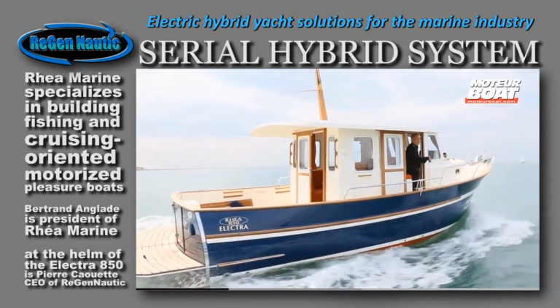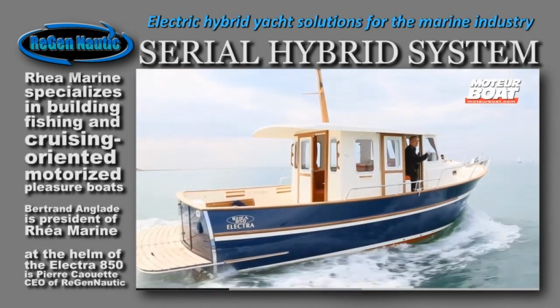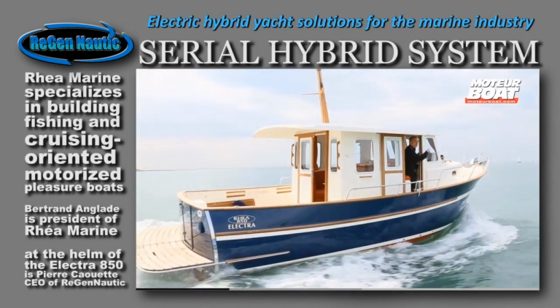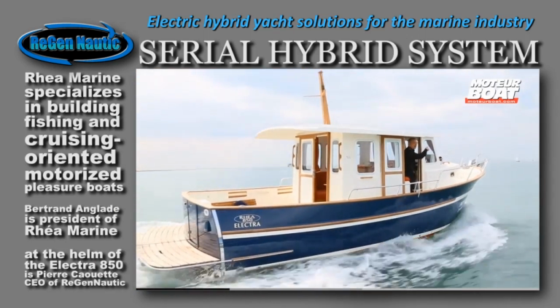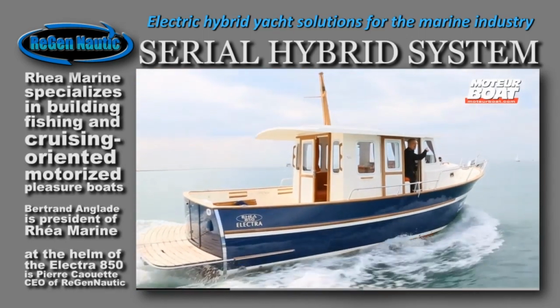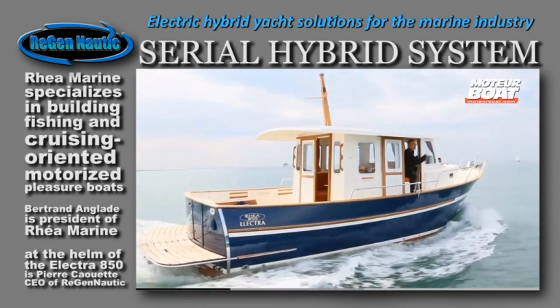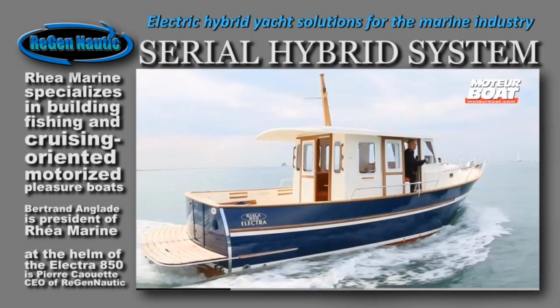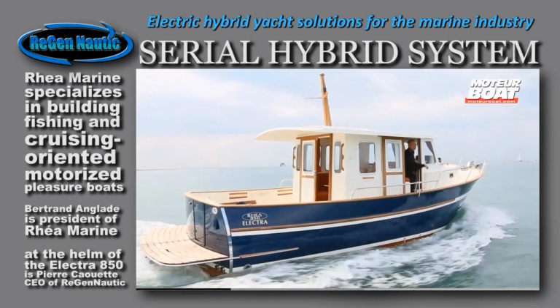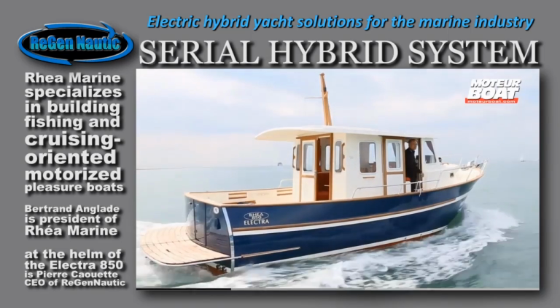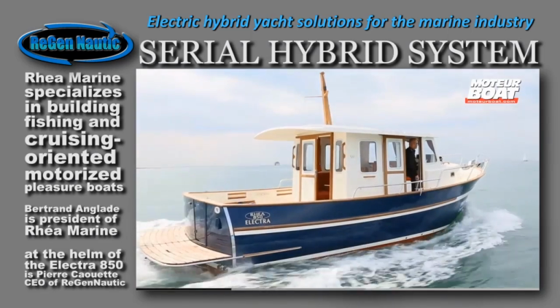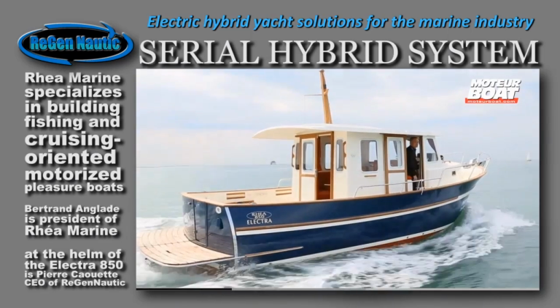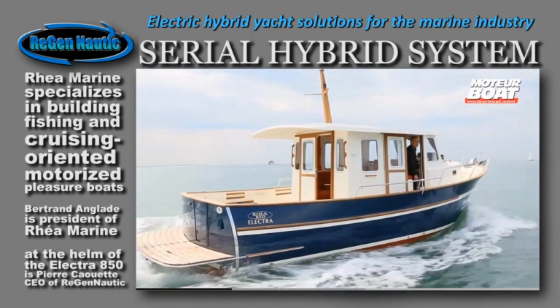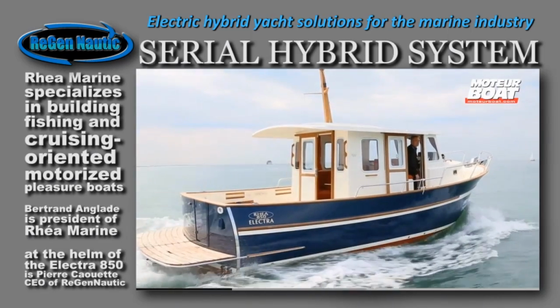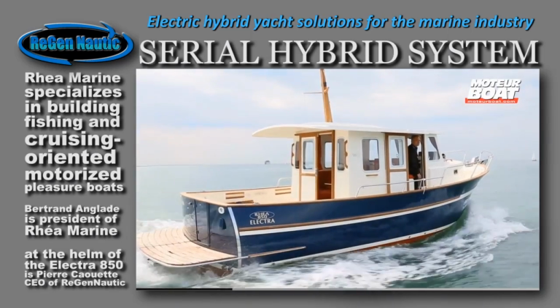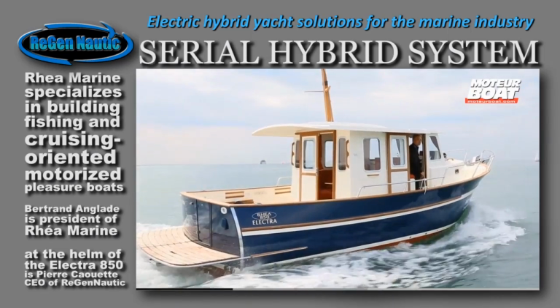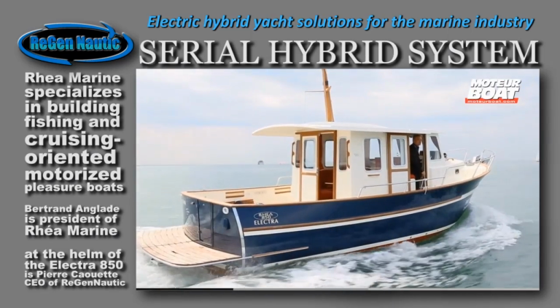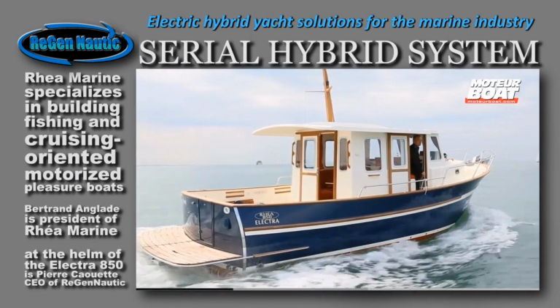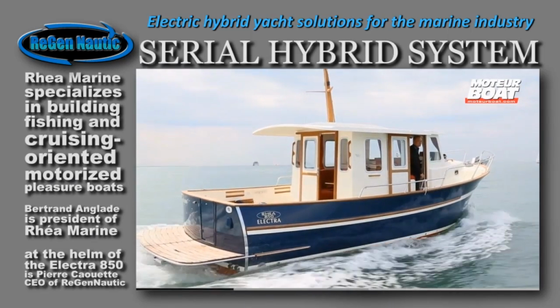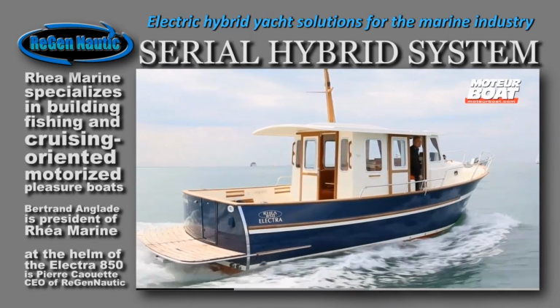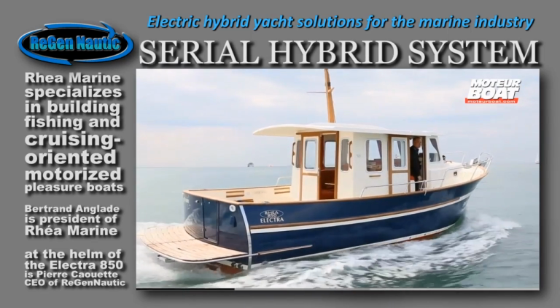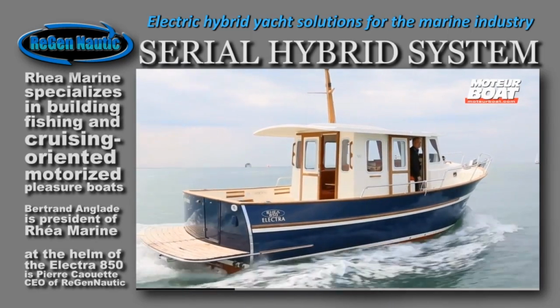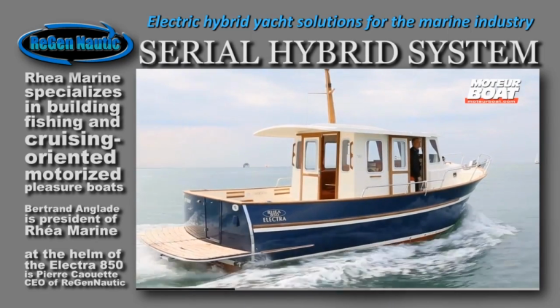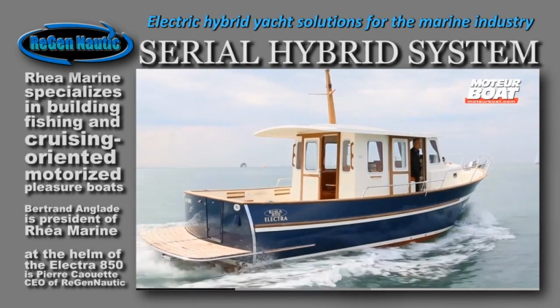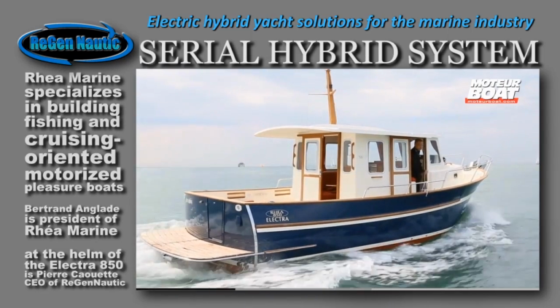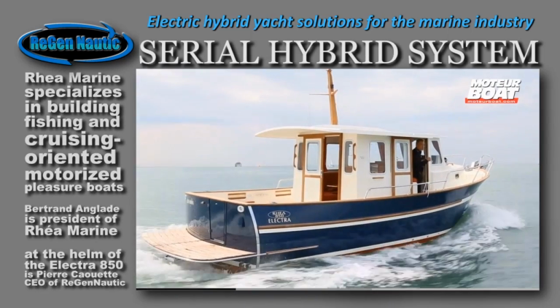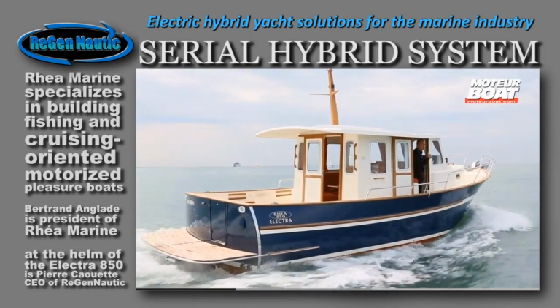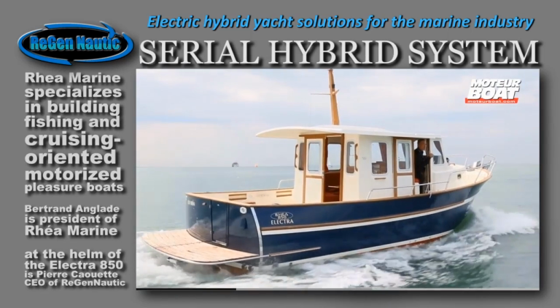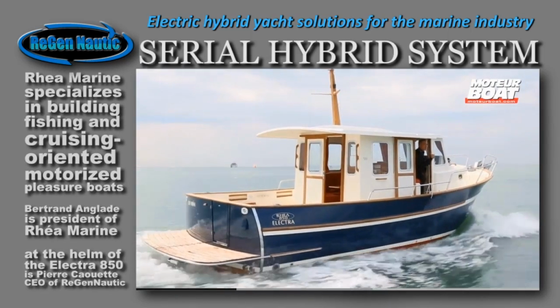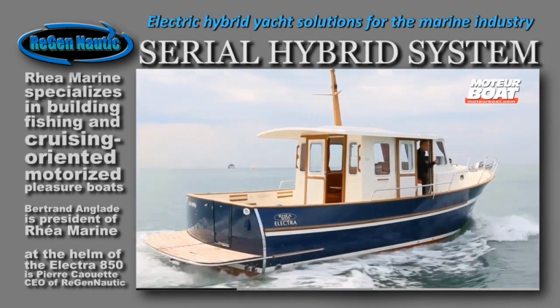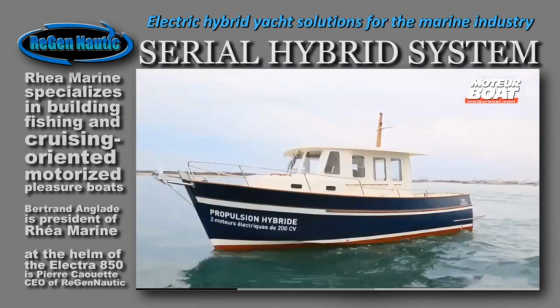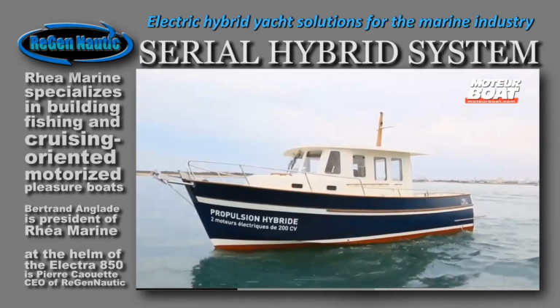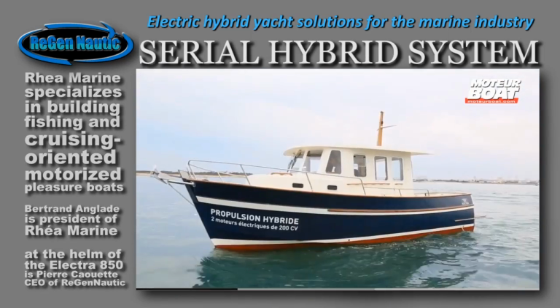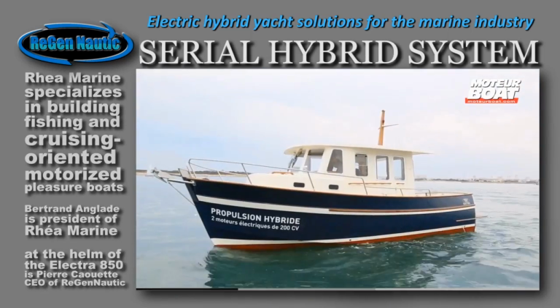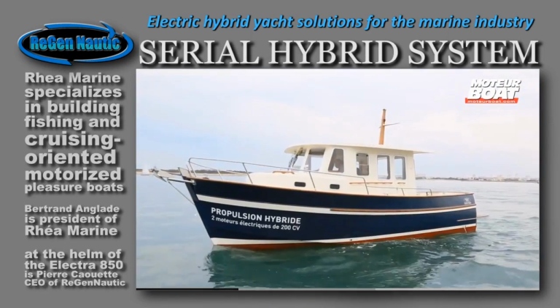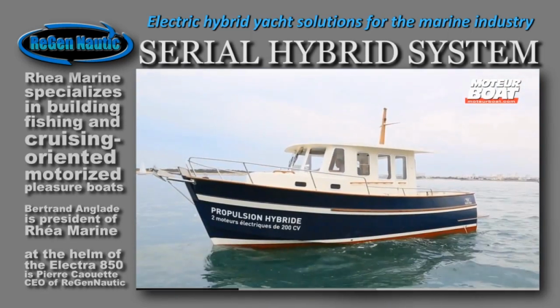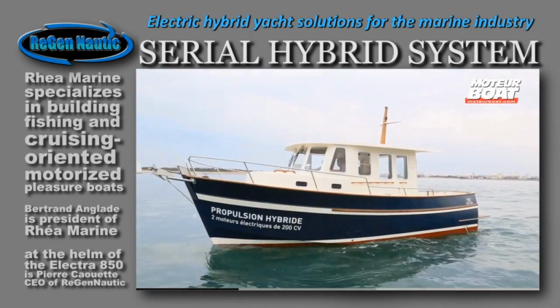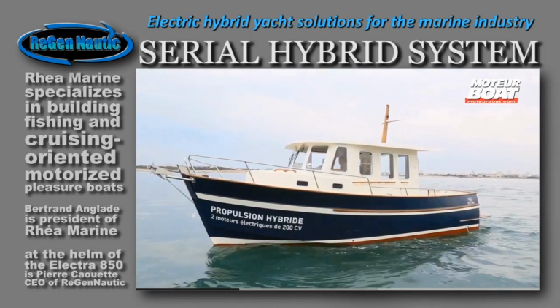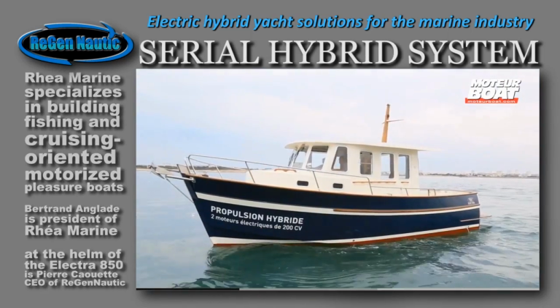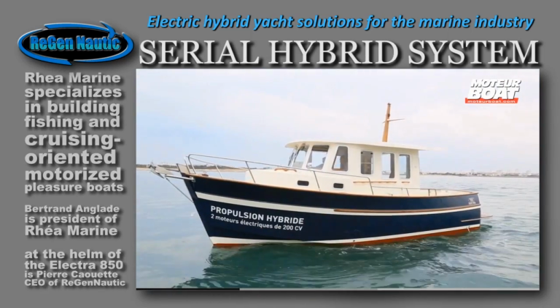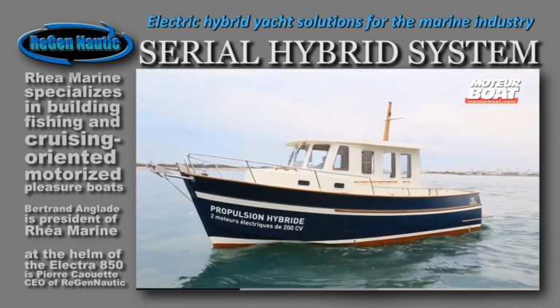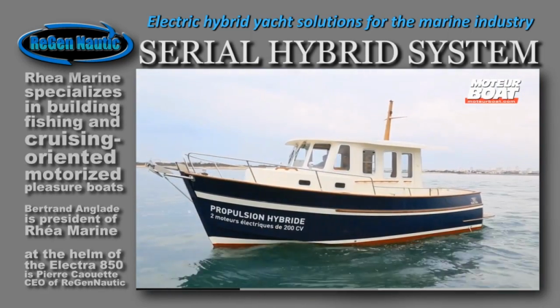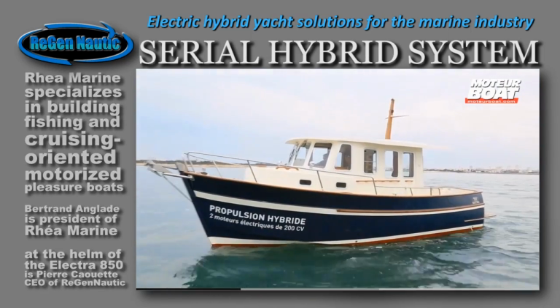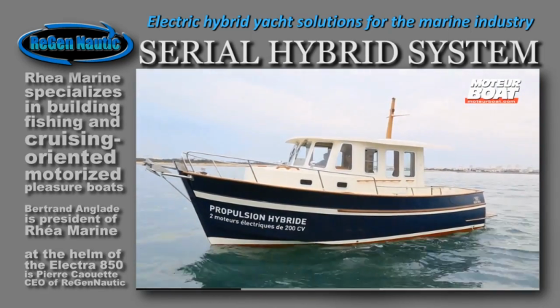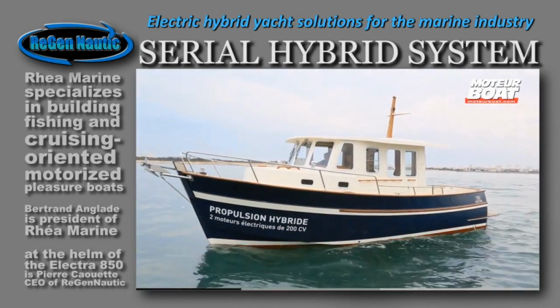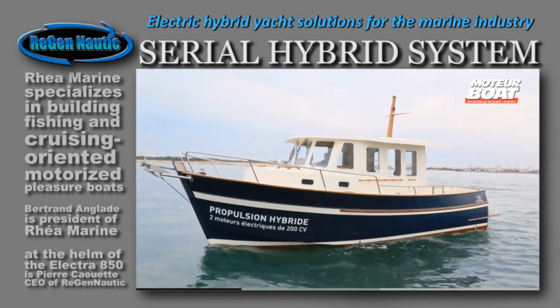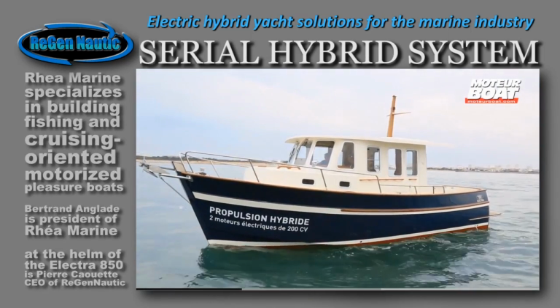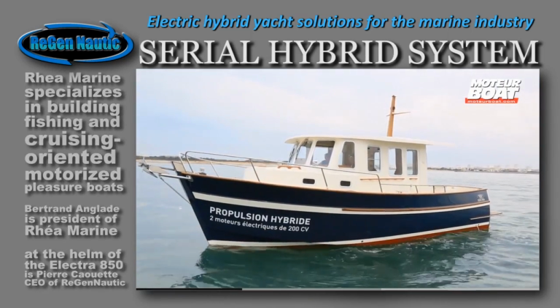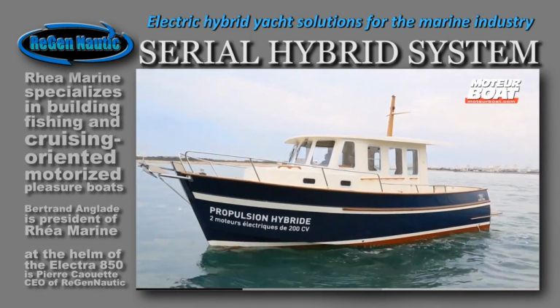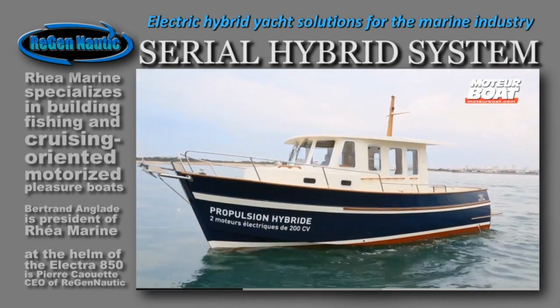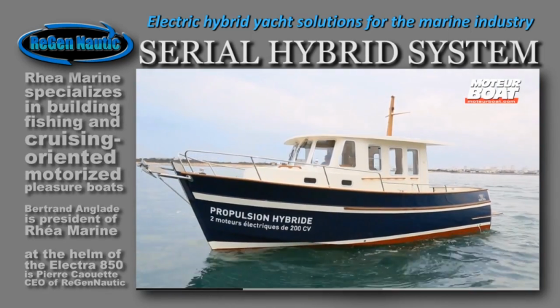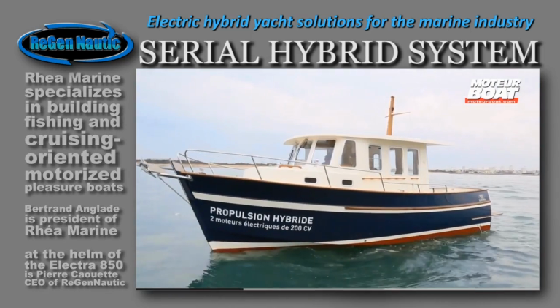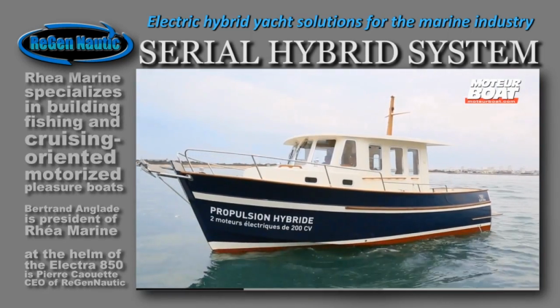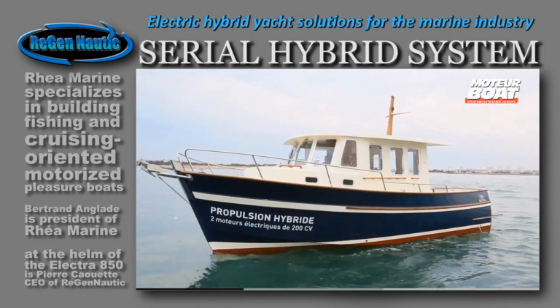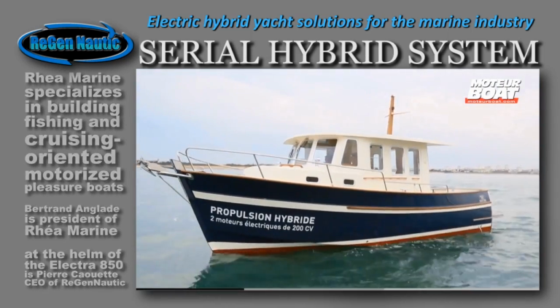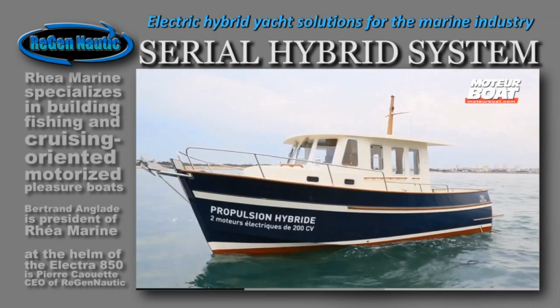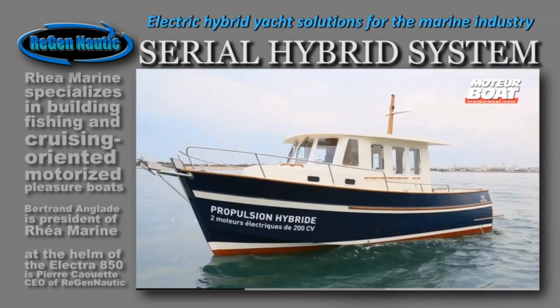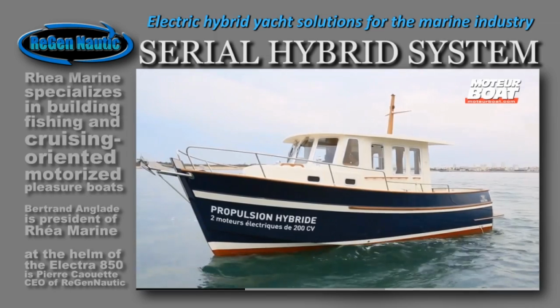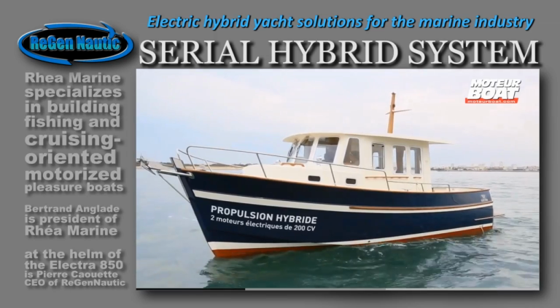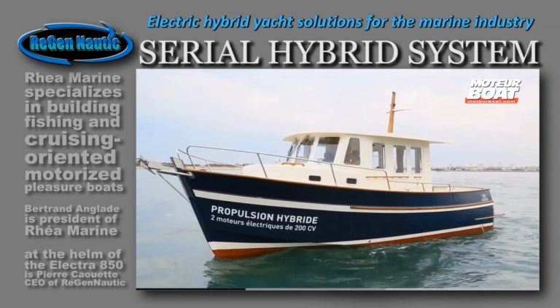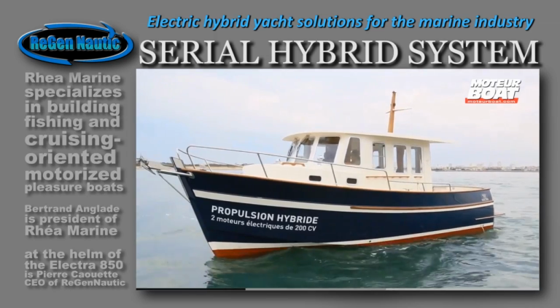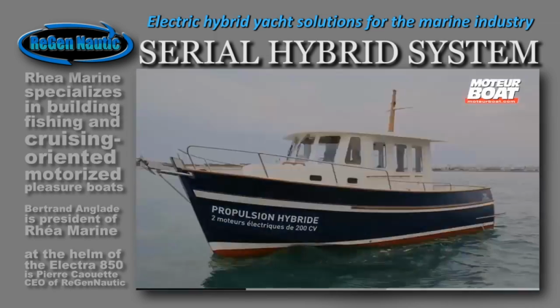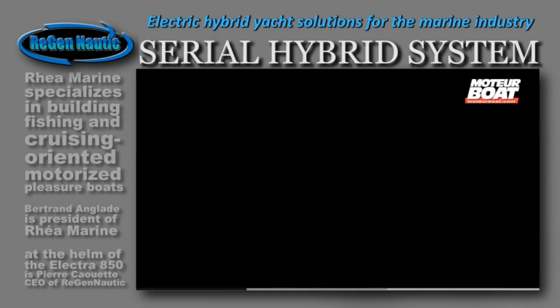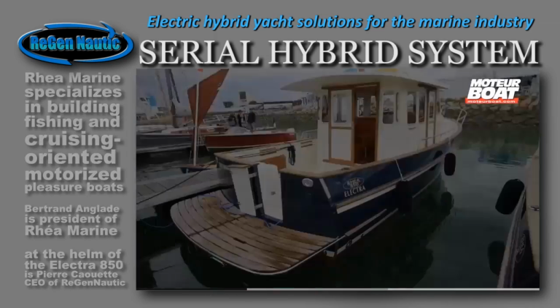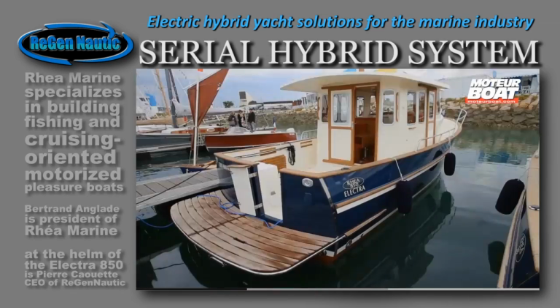Bertrand Englade, the CEO of RIA Marine, insists that the choice of hybrid propulsion is stirring growing interest all the time with boaters.